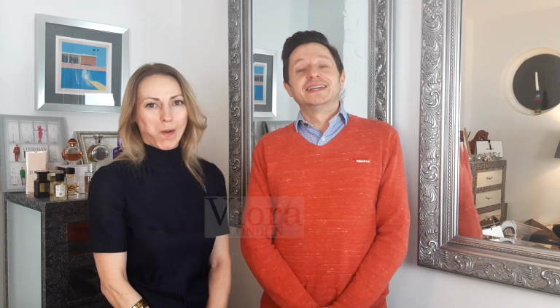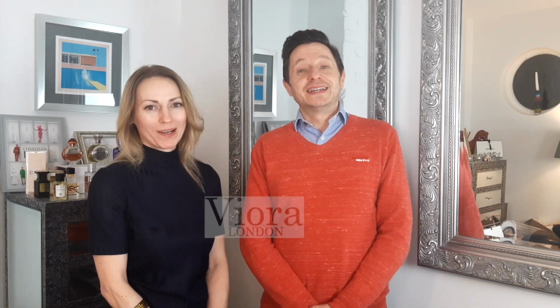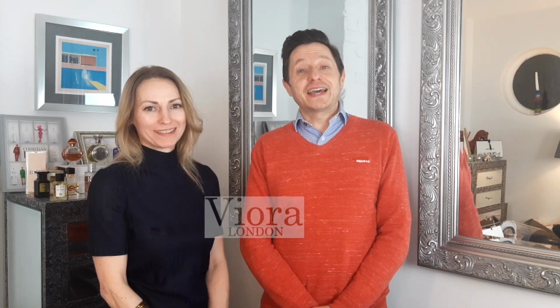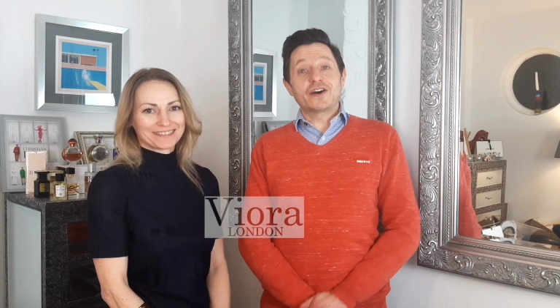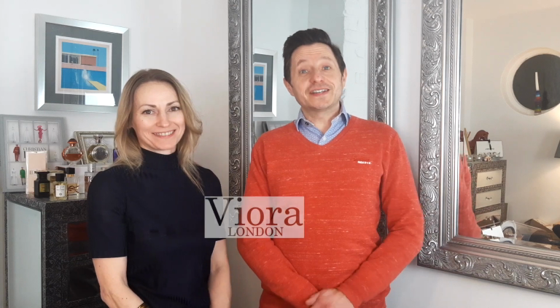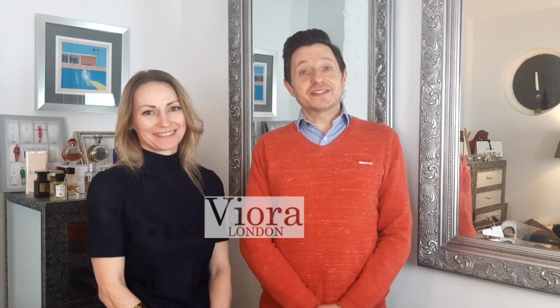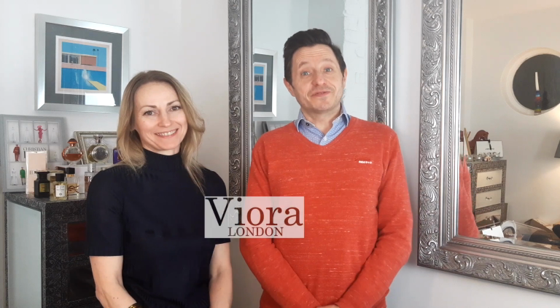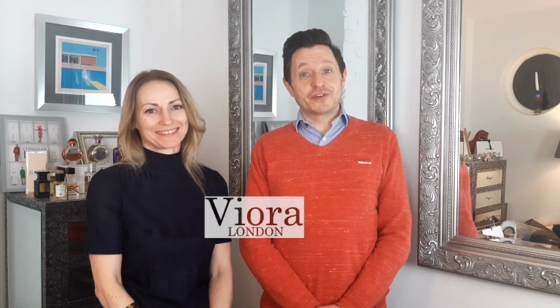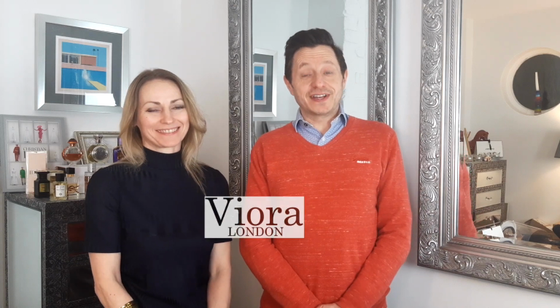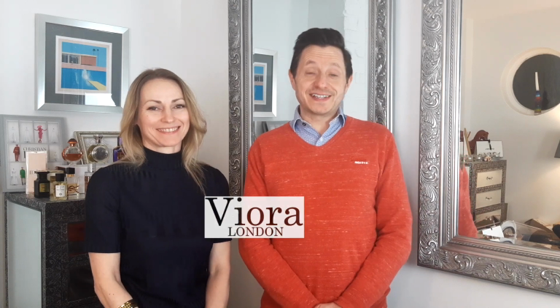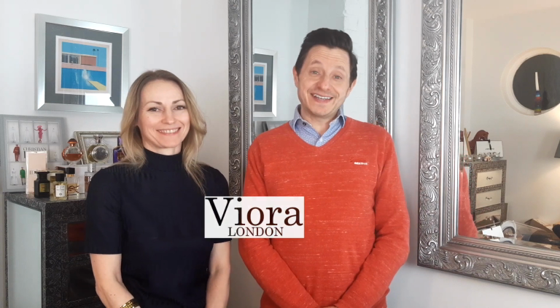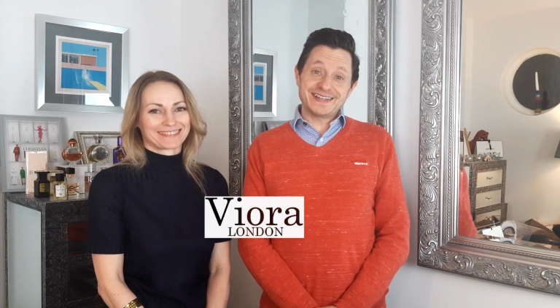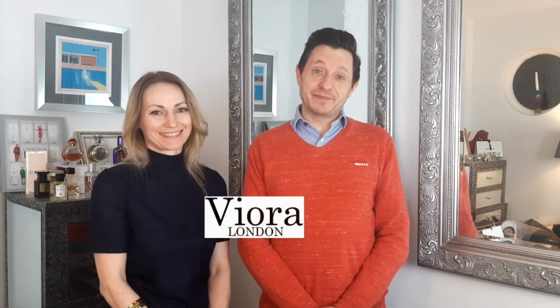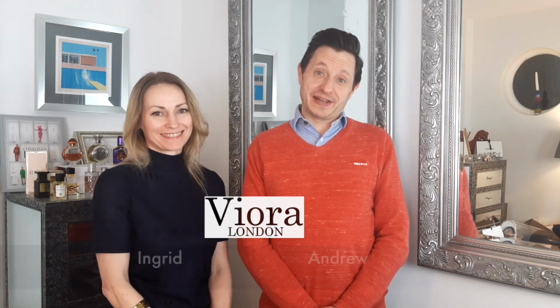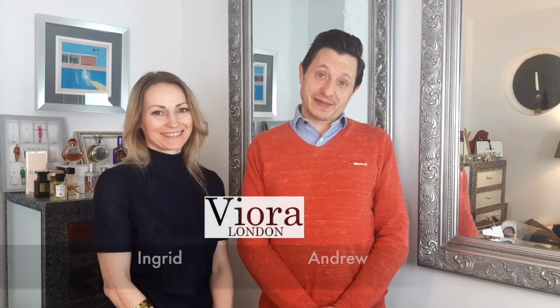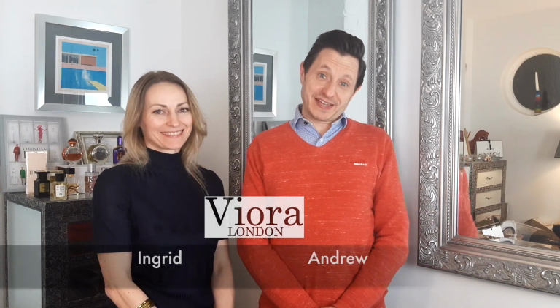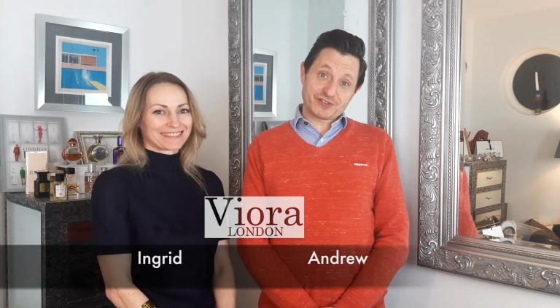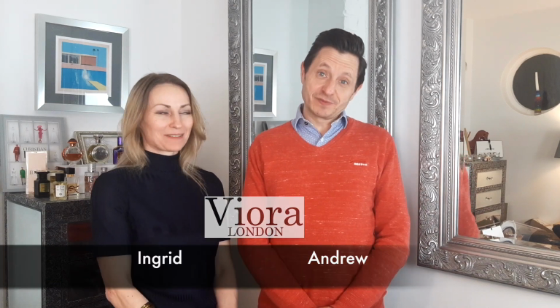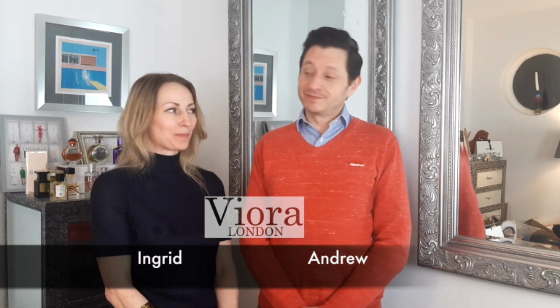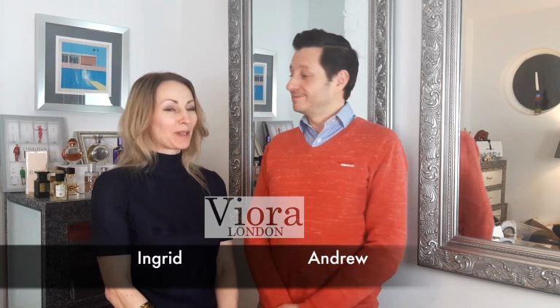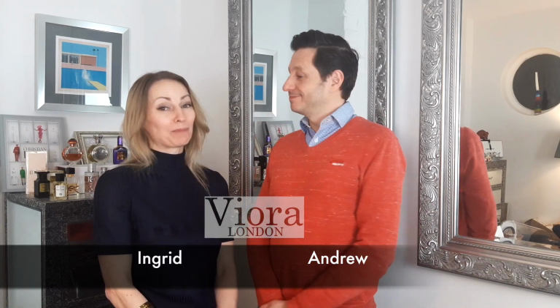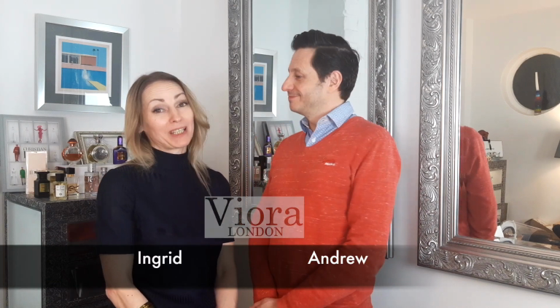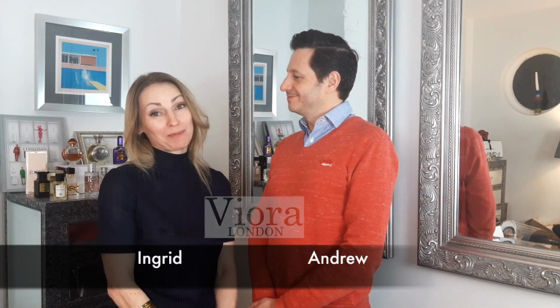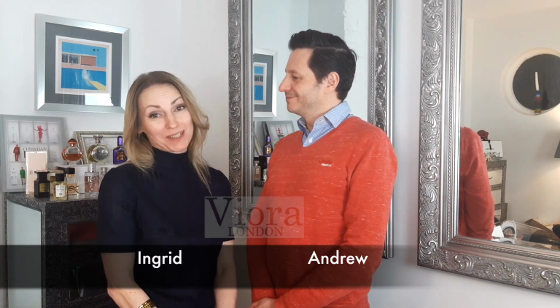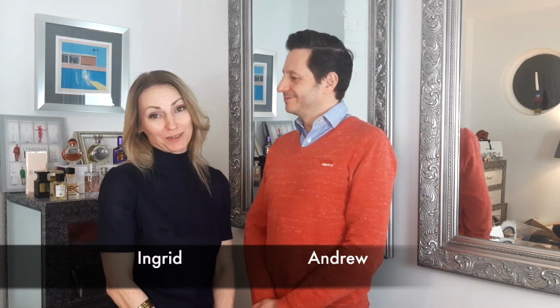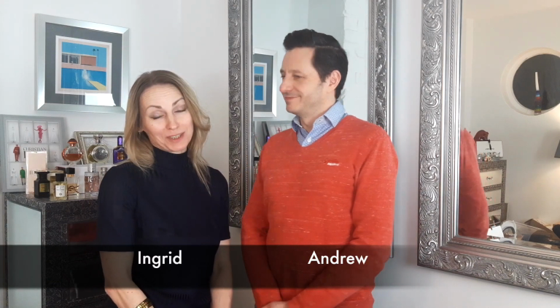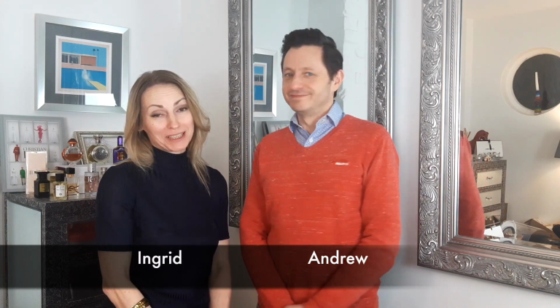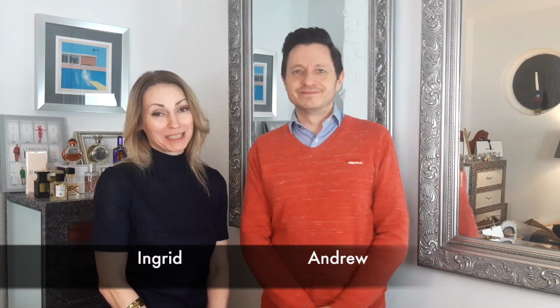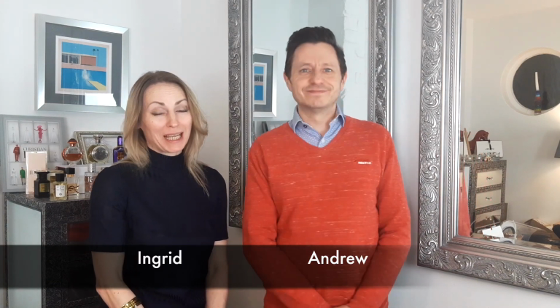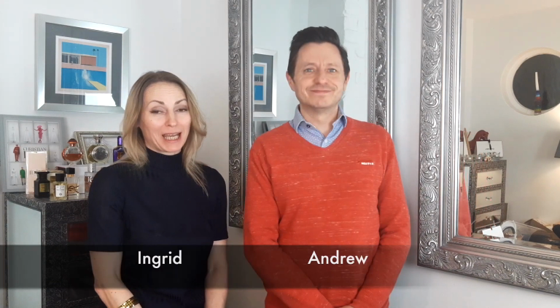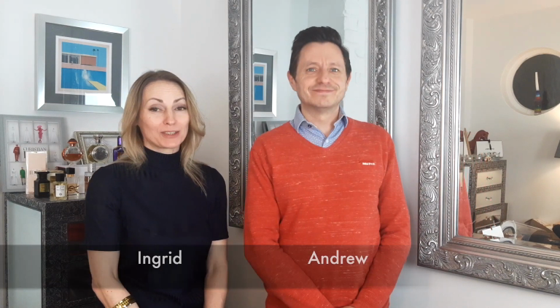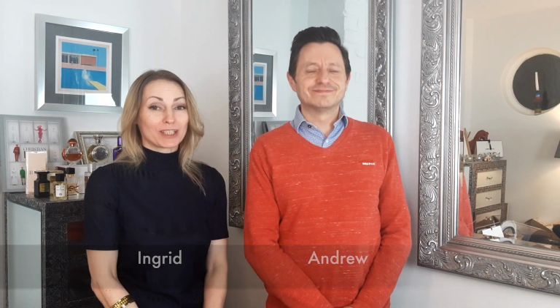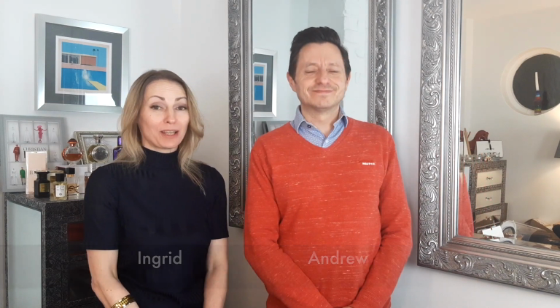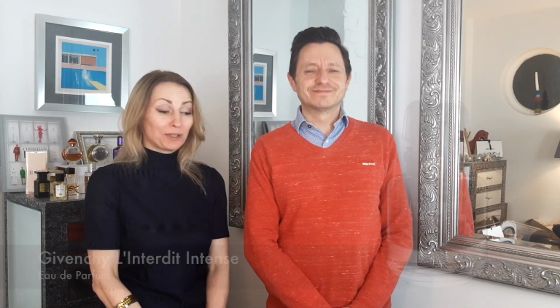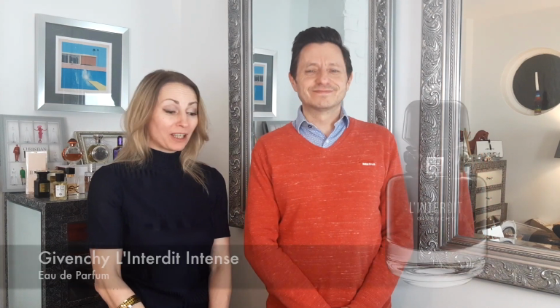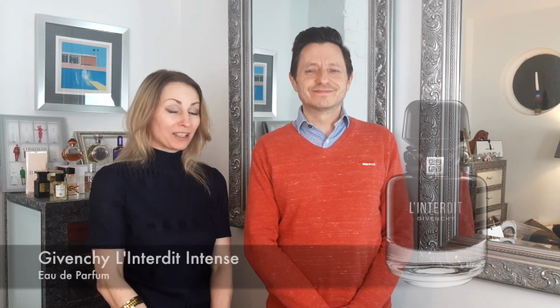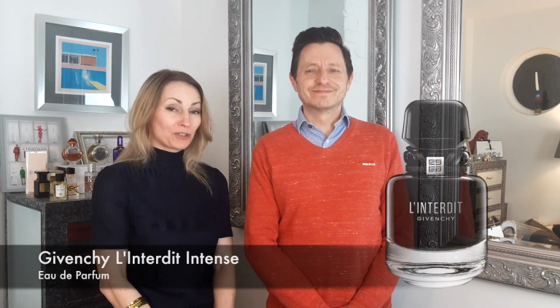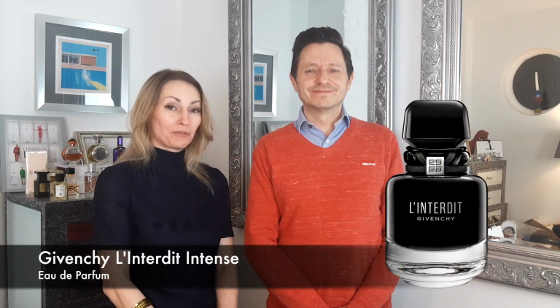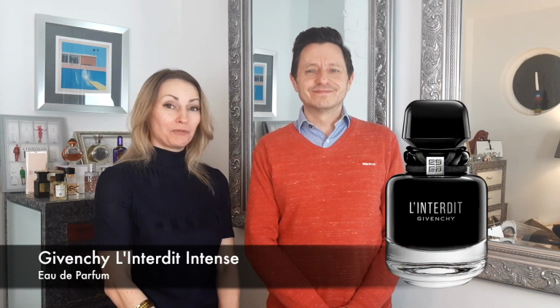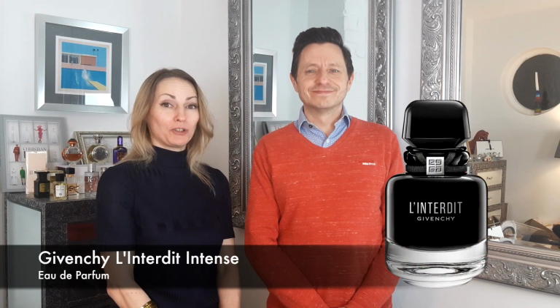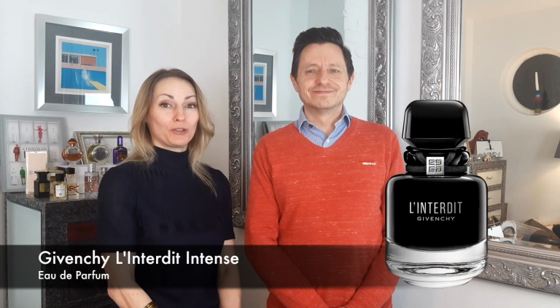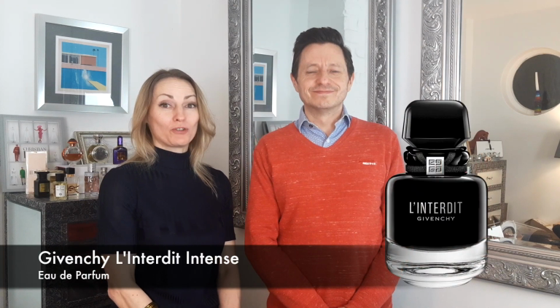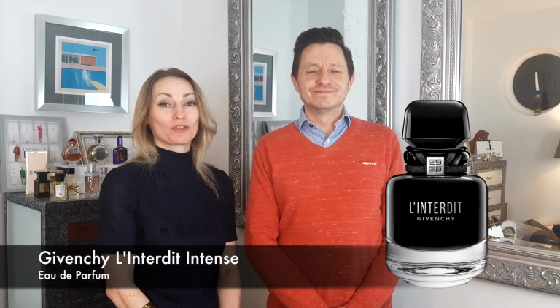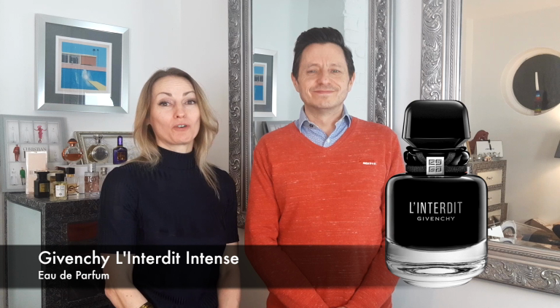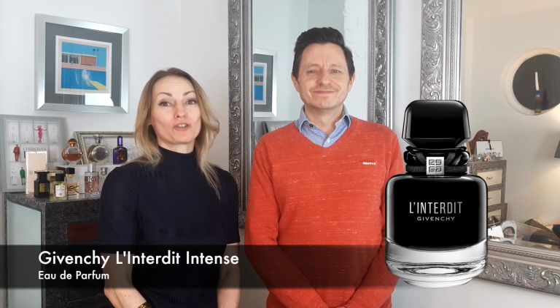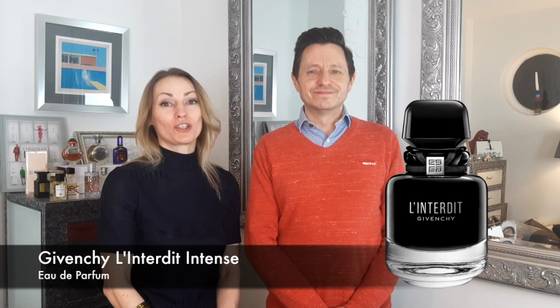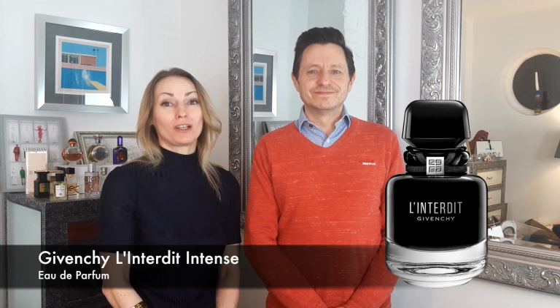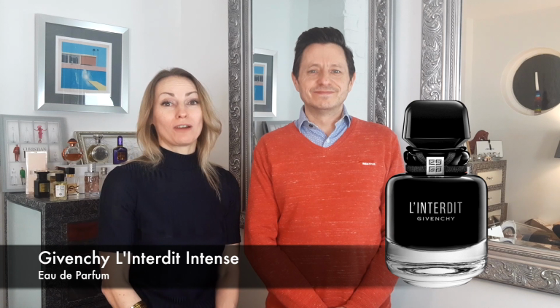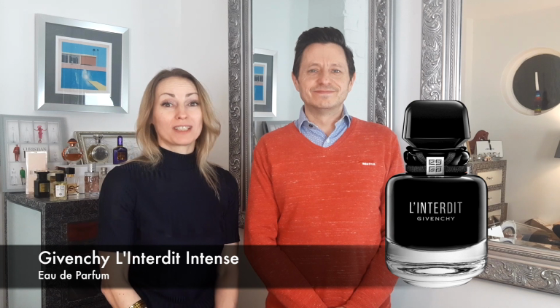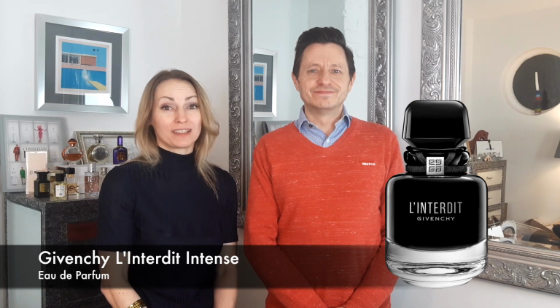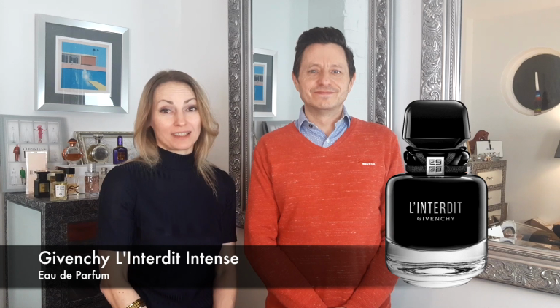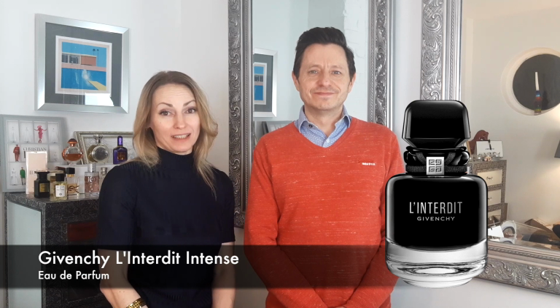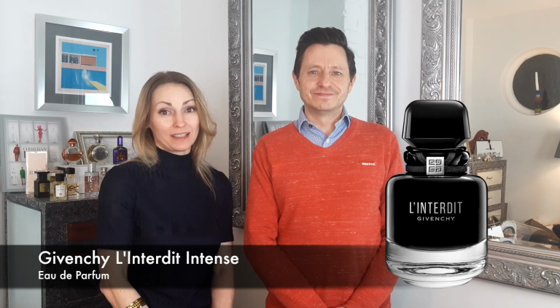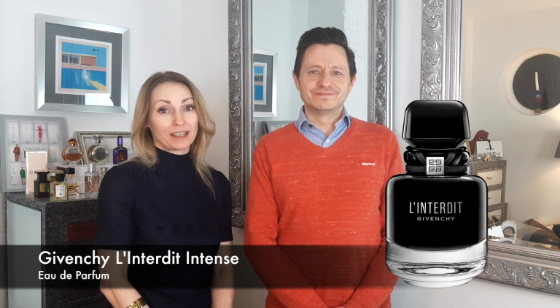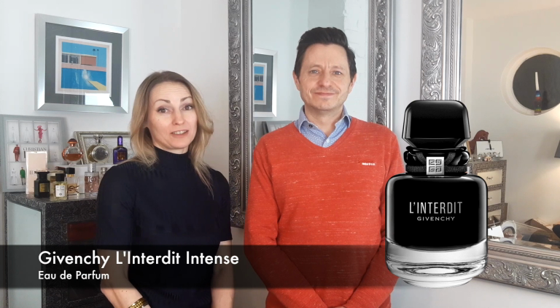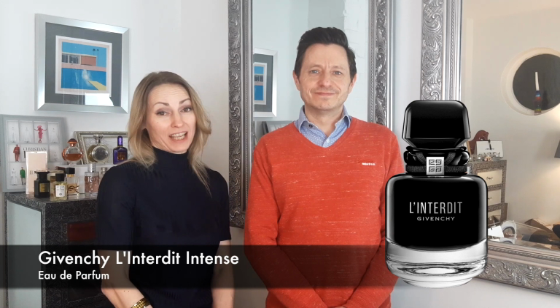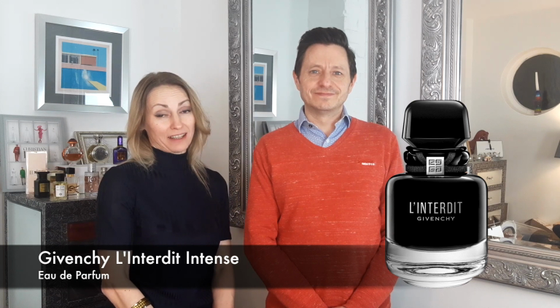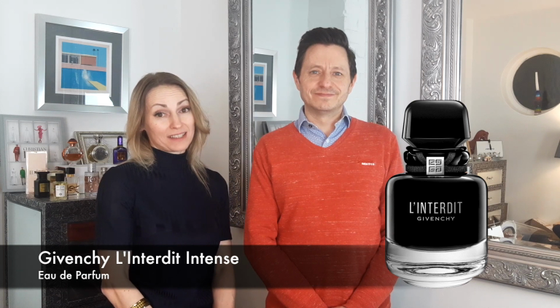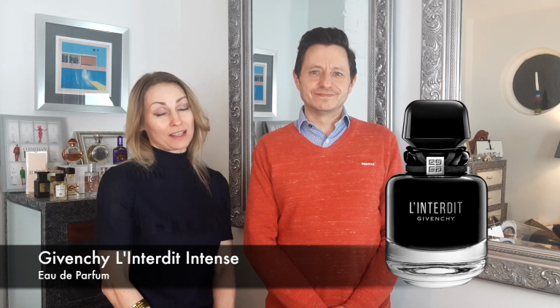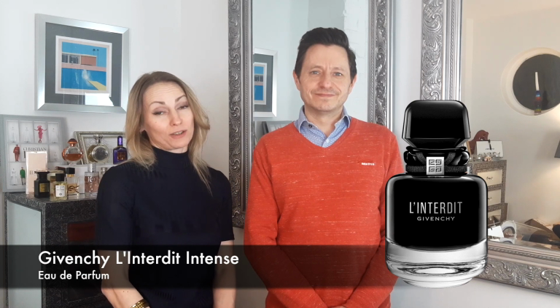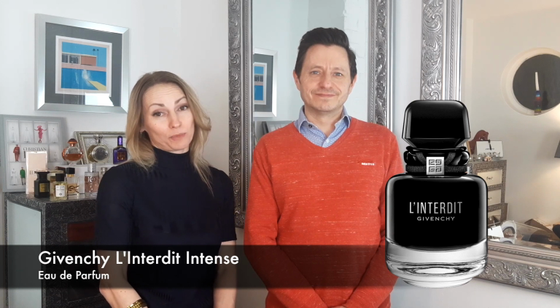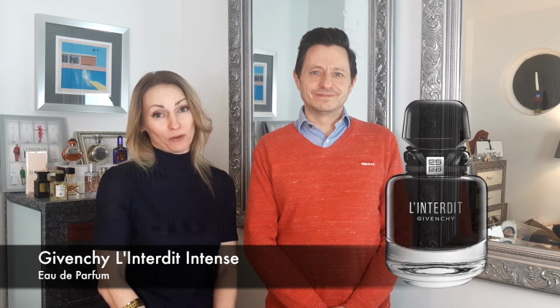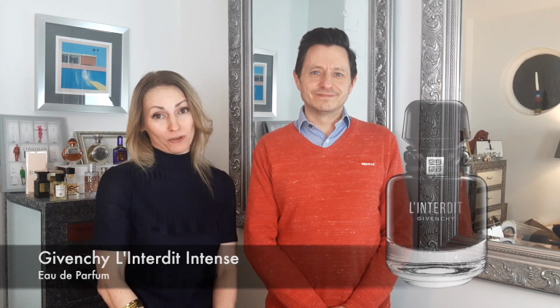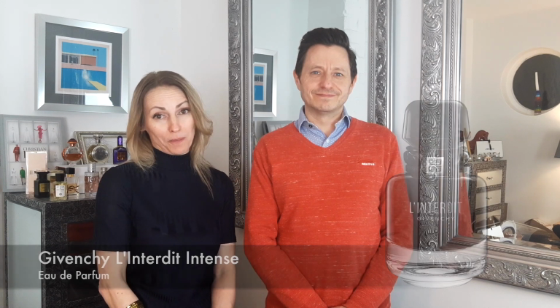Hey guys, Fiora in London here. My name is Andrew. My name is Ingrid and today we're going to review Givenchy L'Interdit Intense Art de Parfum.